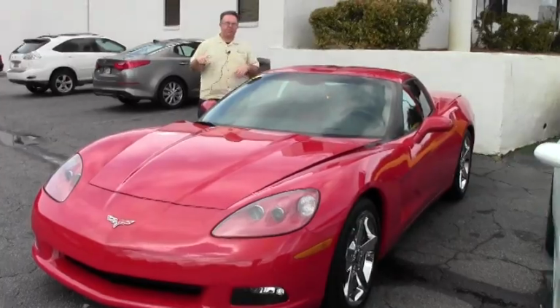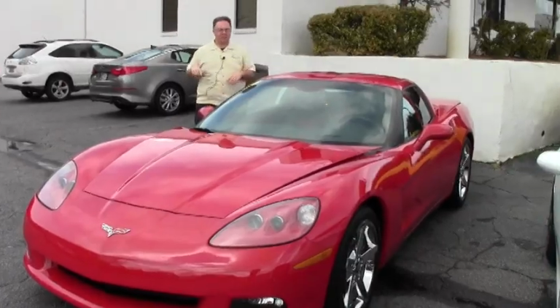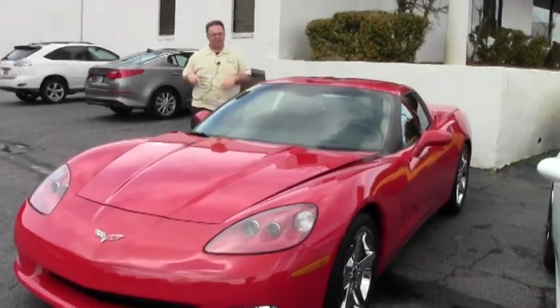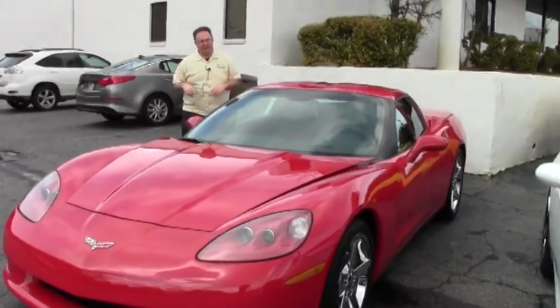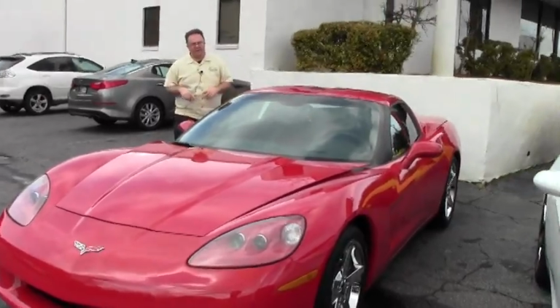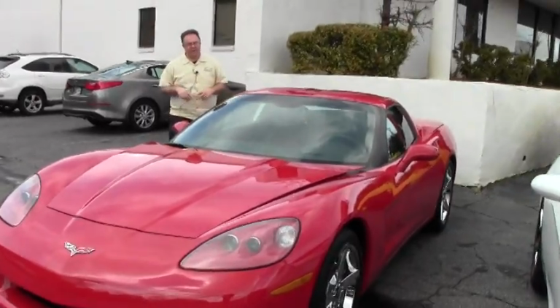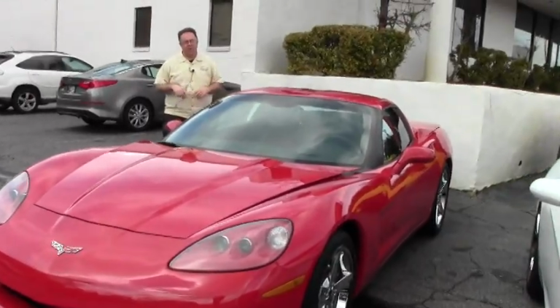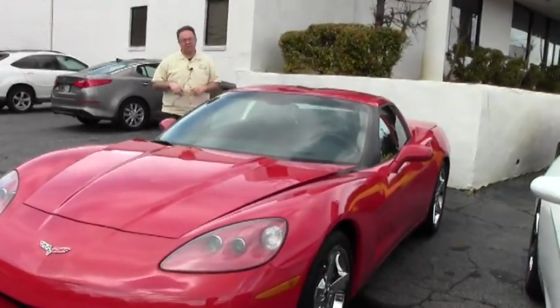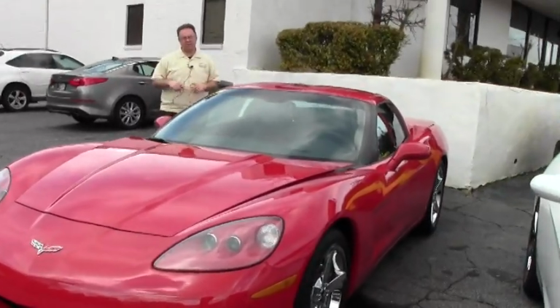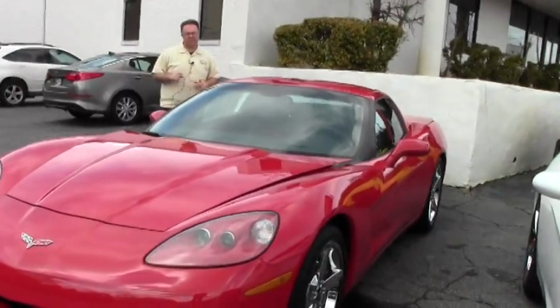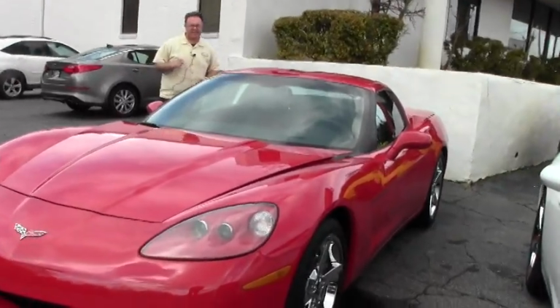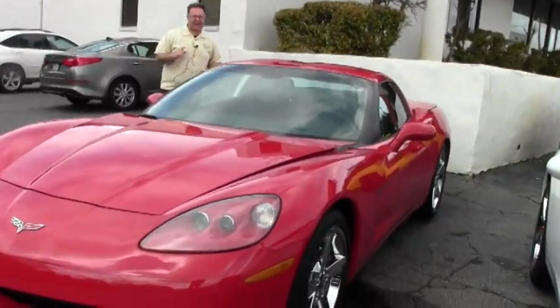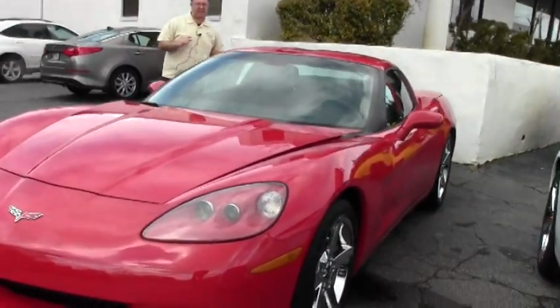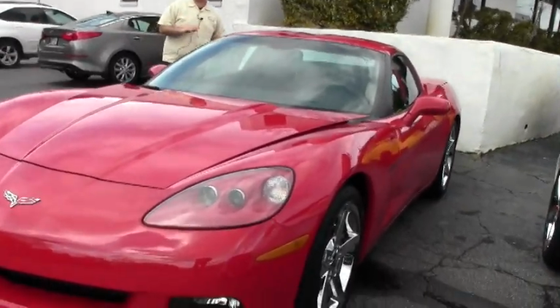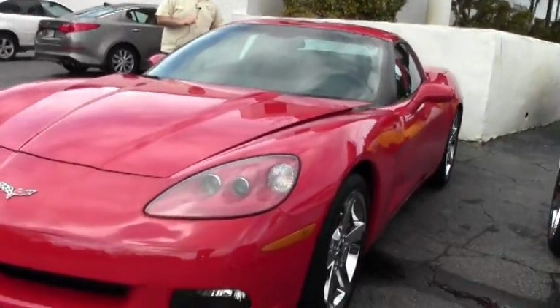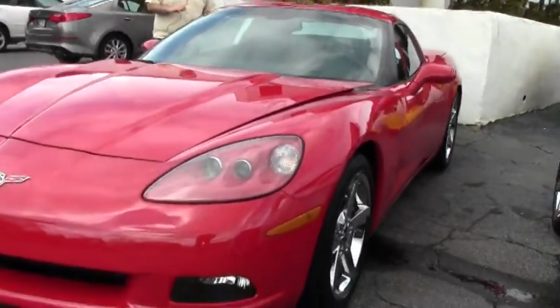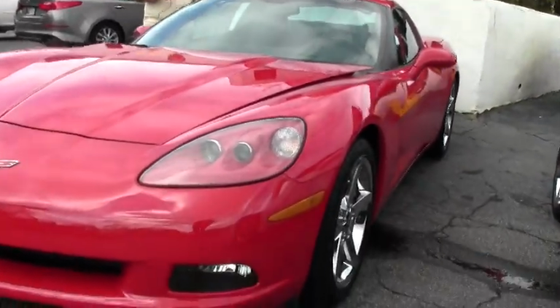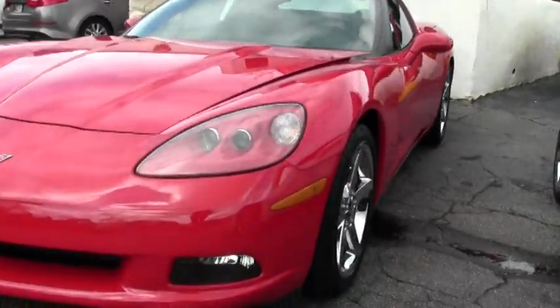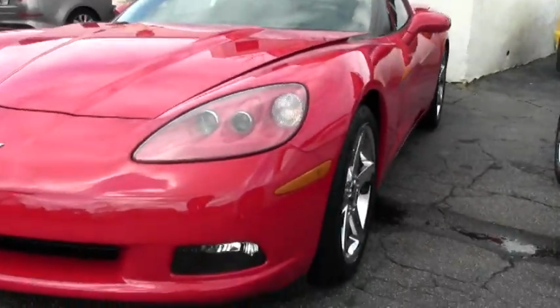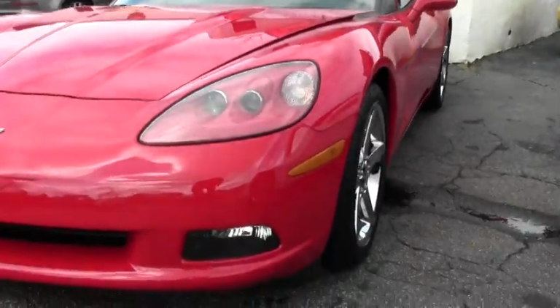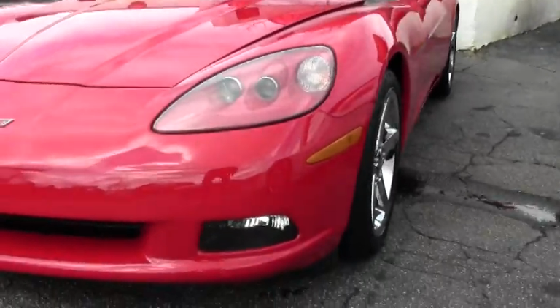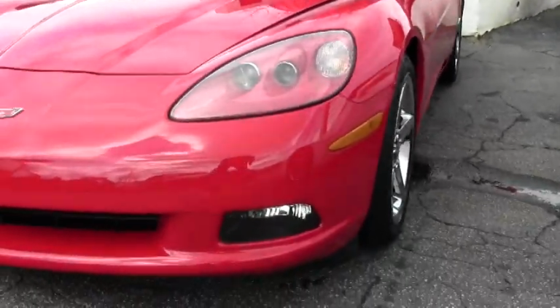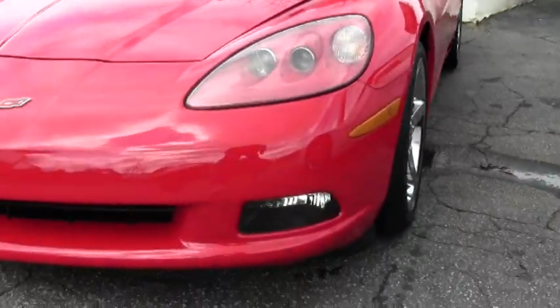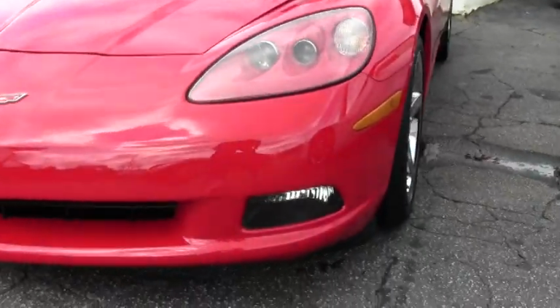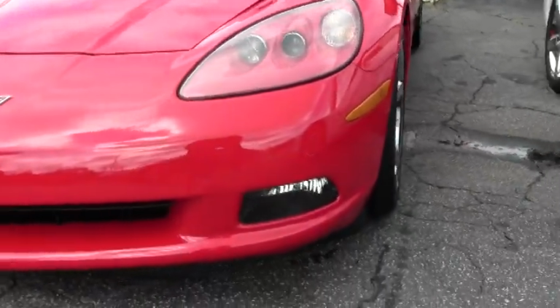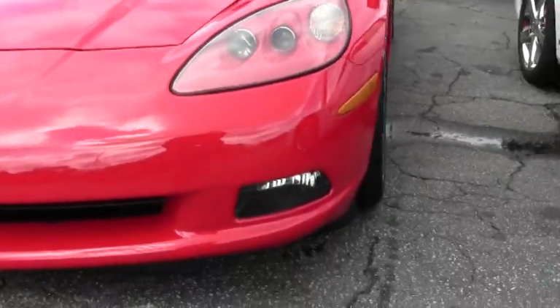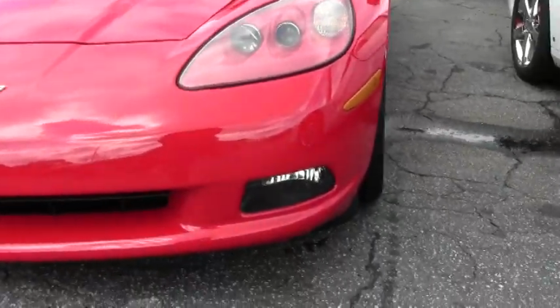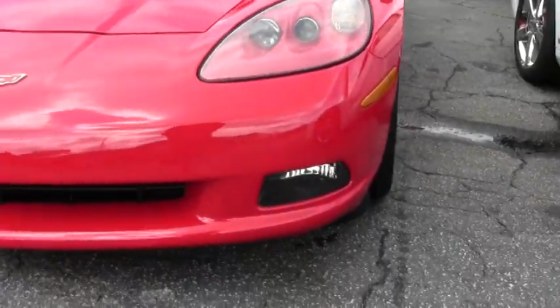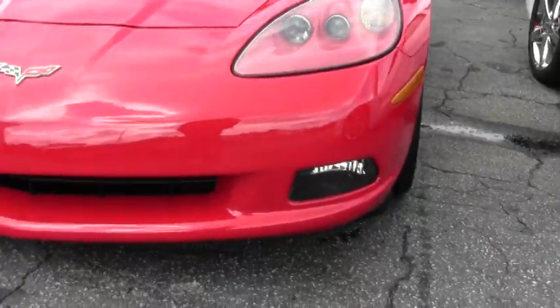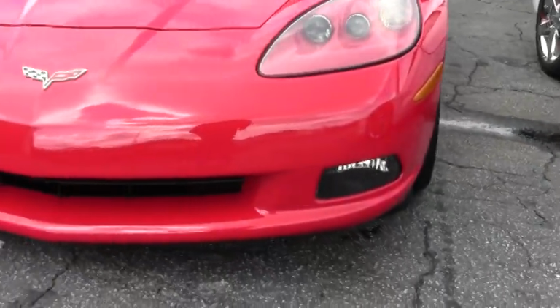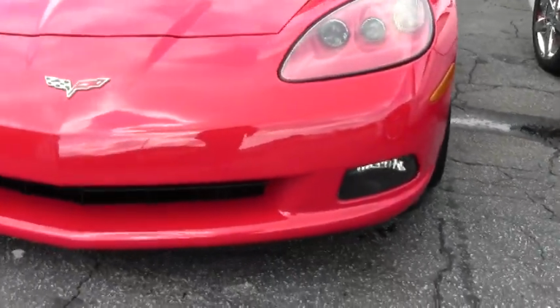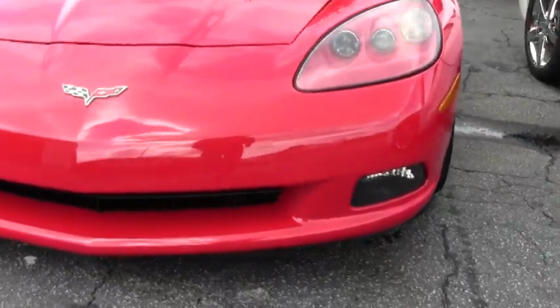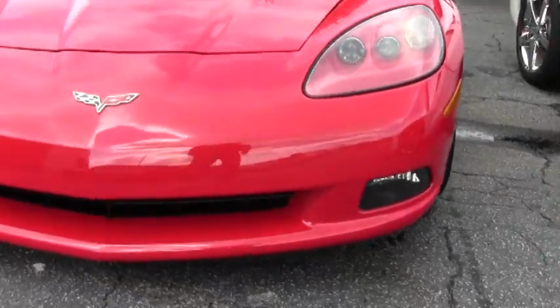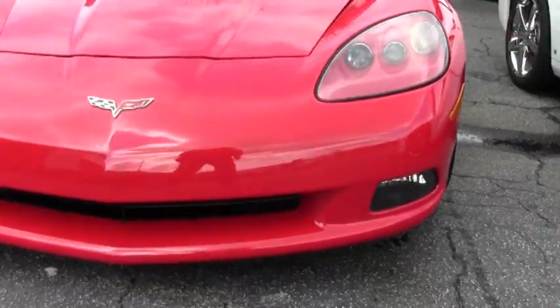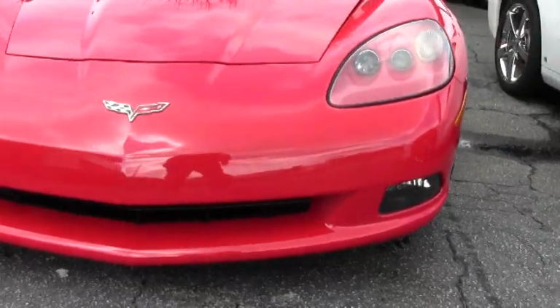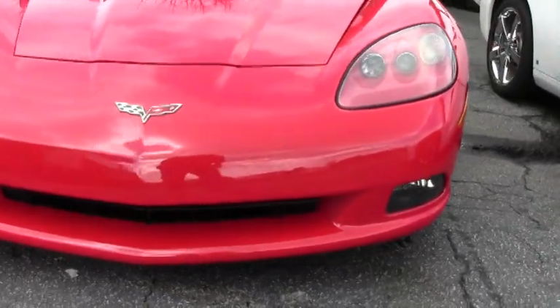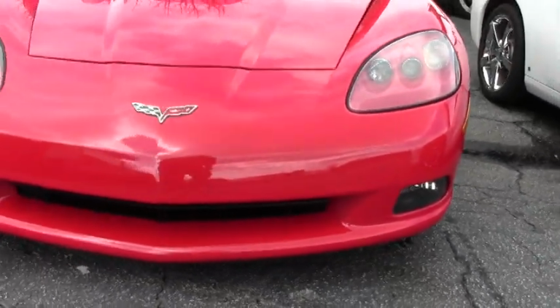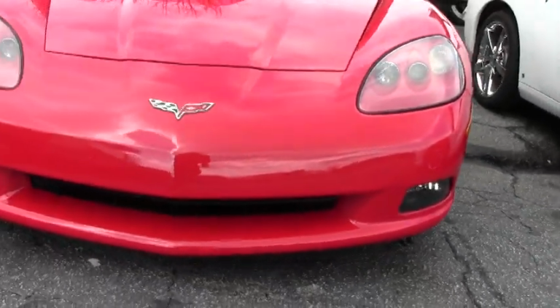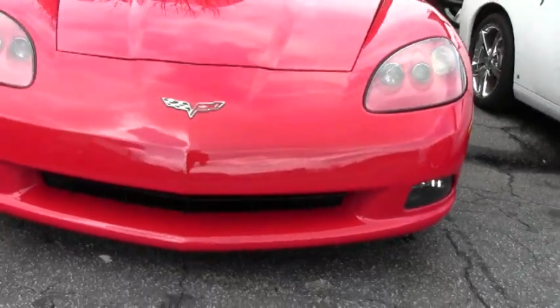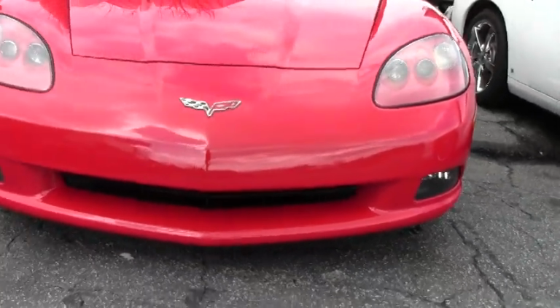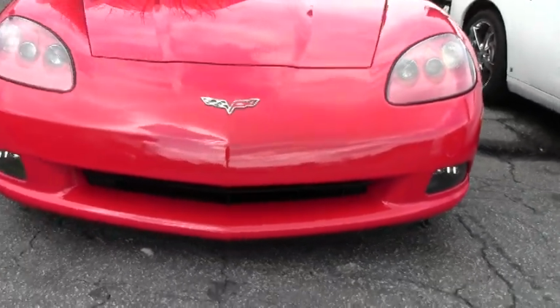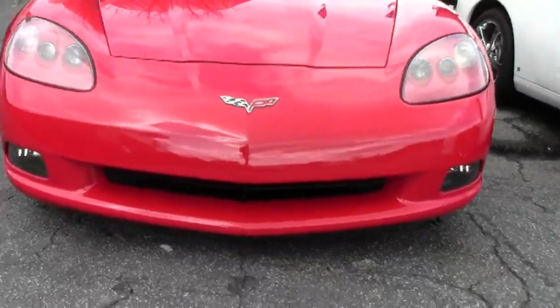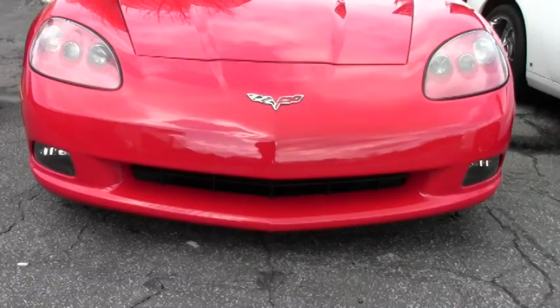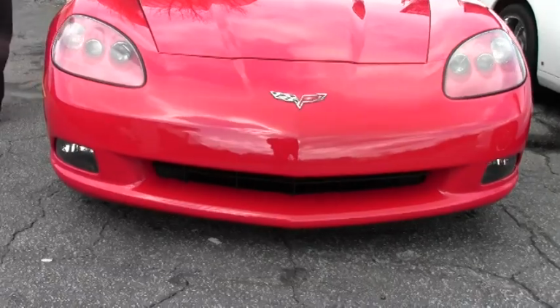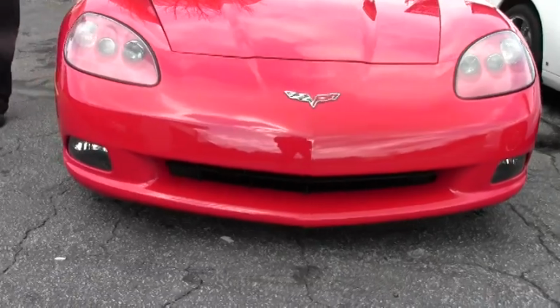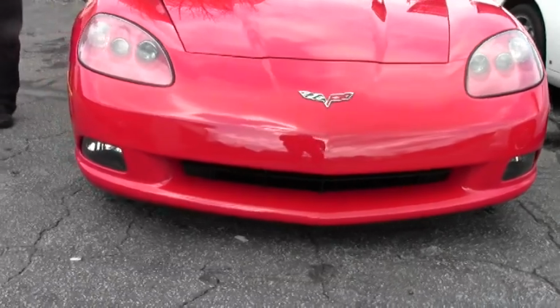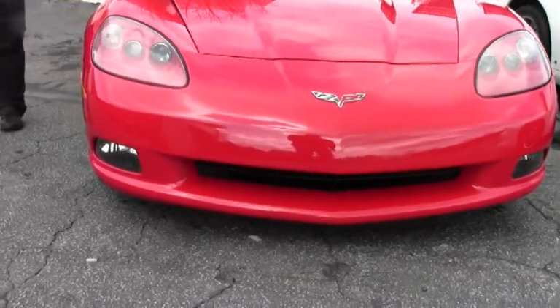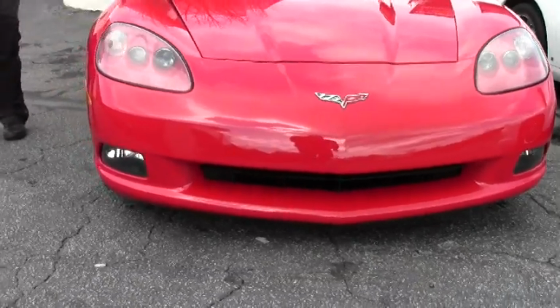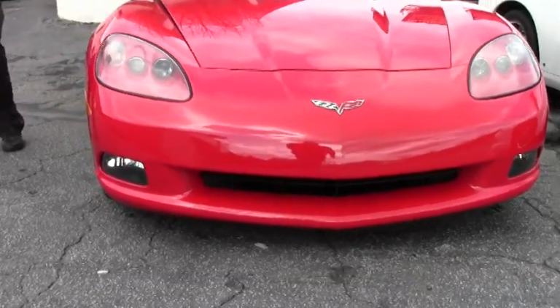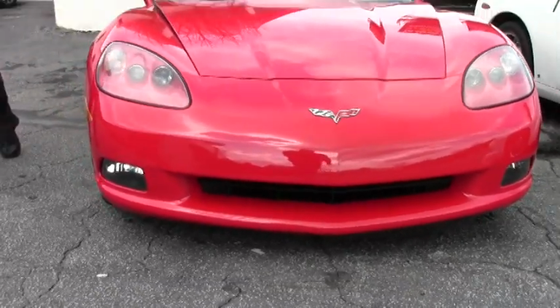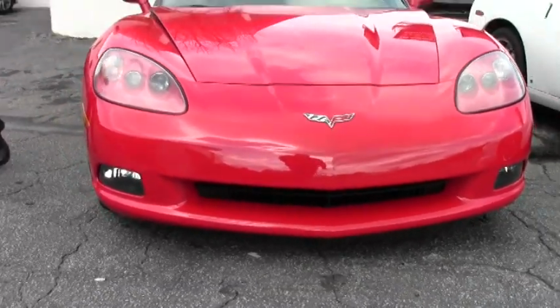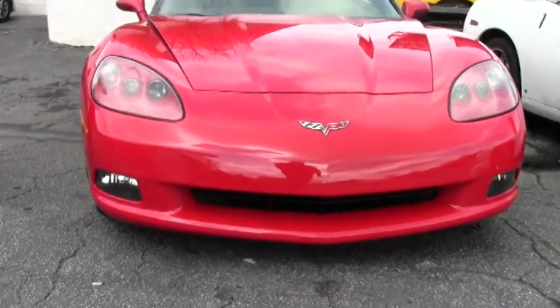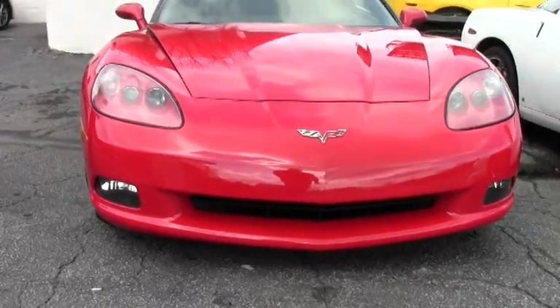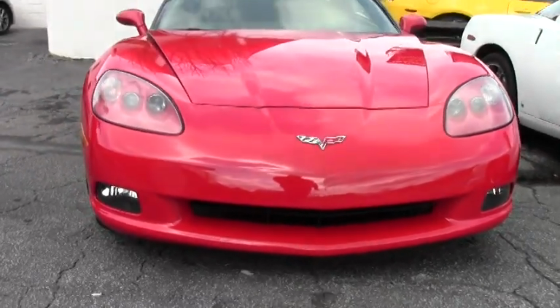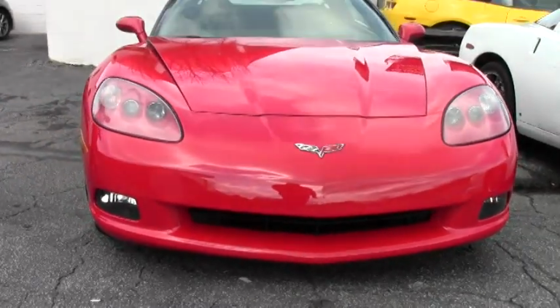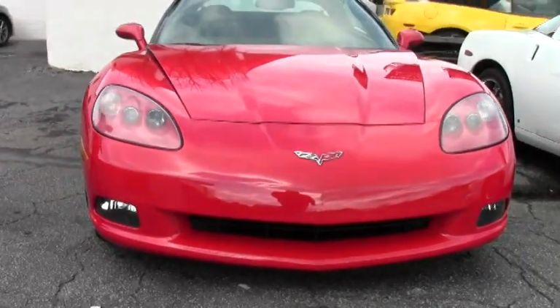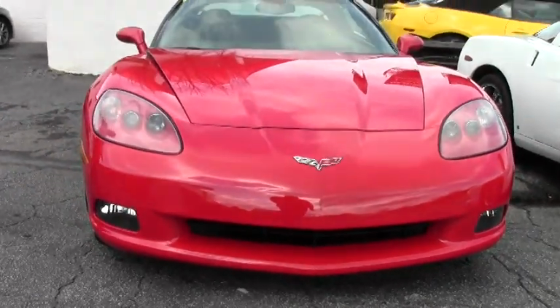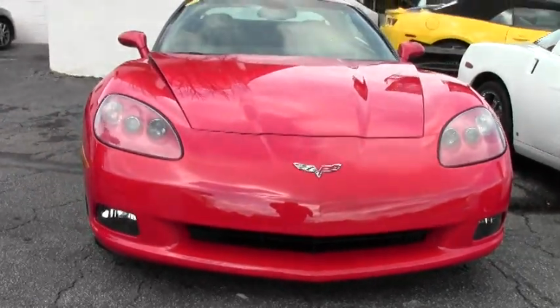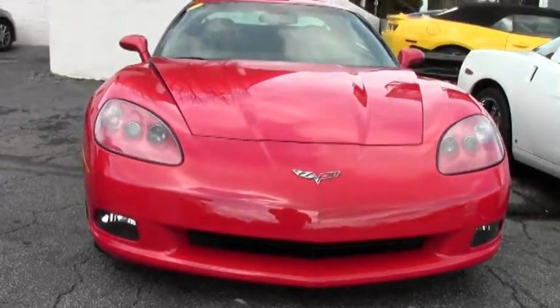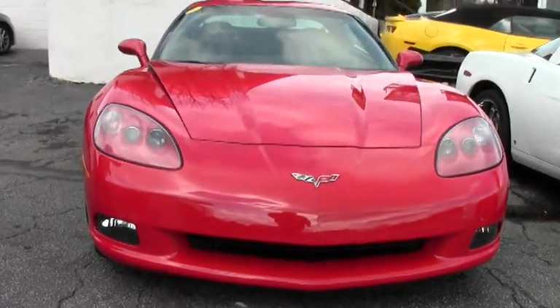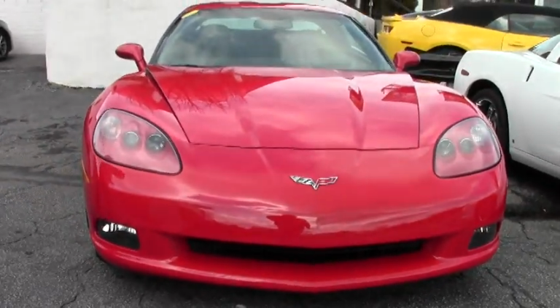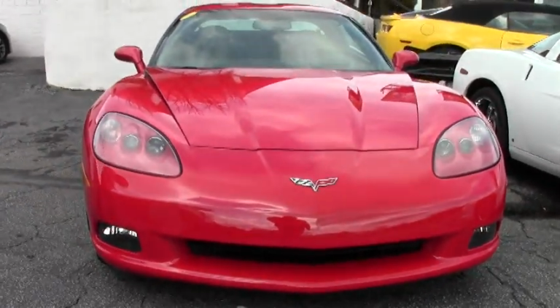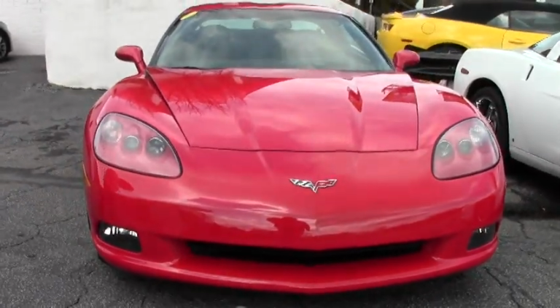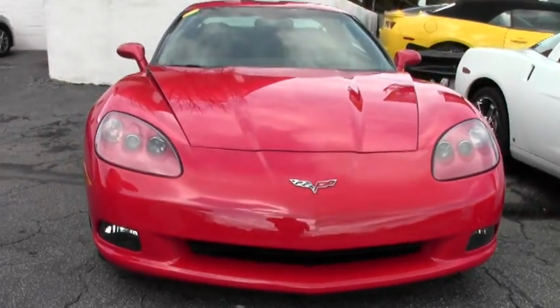2007, 36,000 miles. She's an automatic and in beautiful shape.